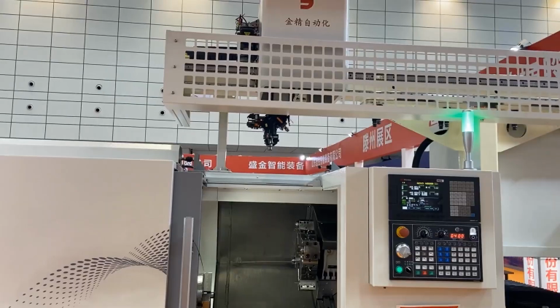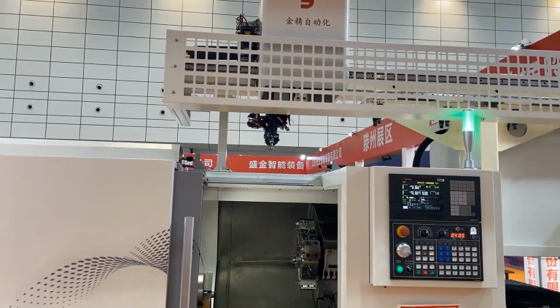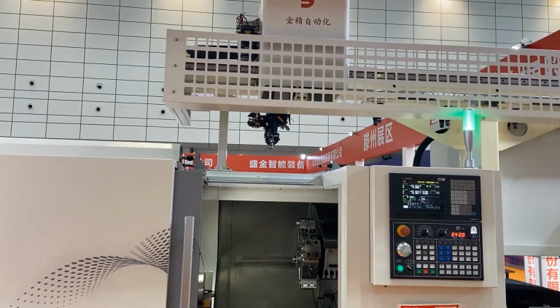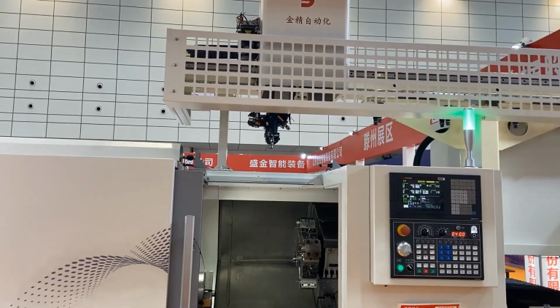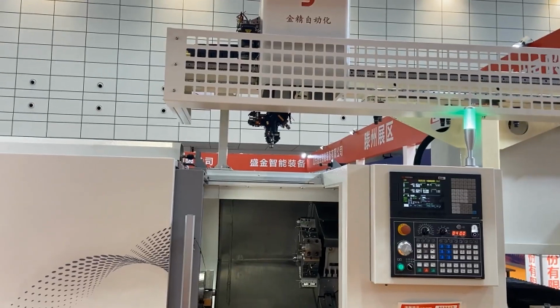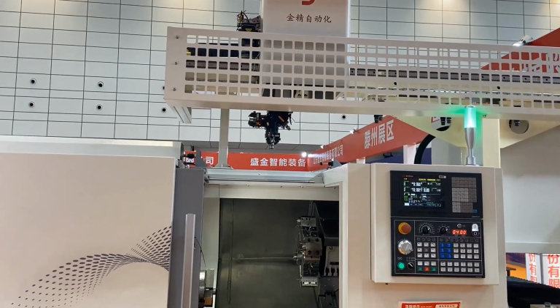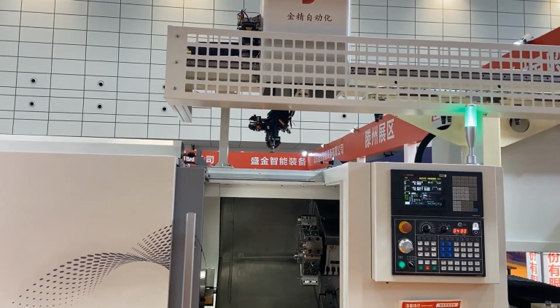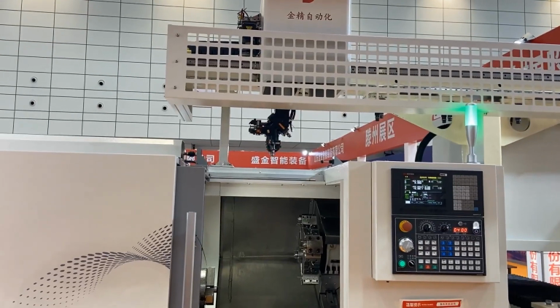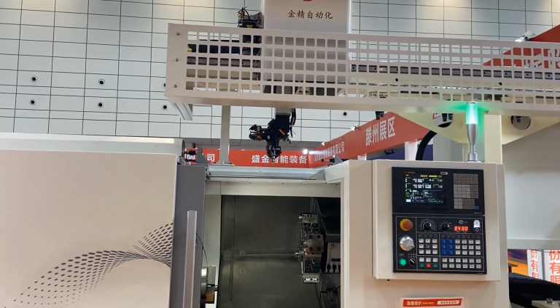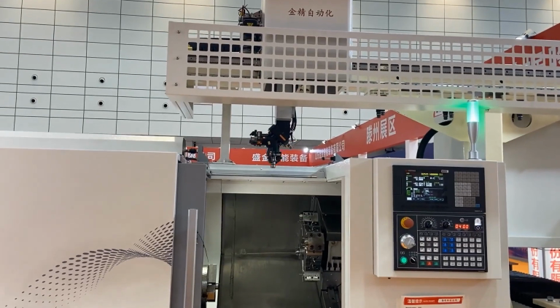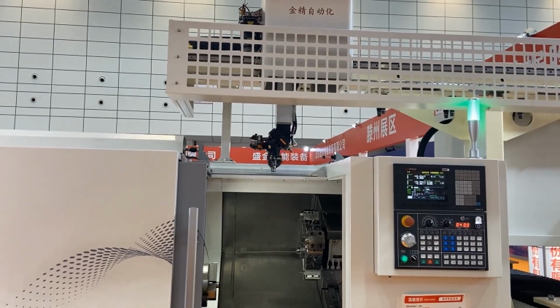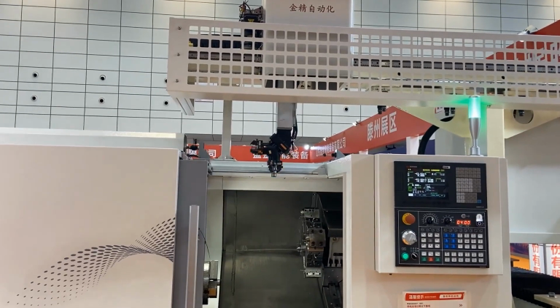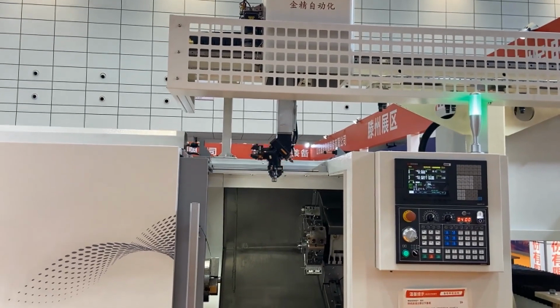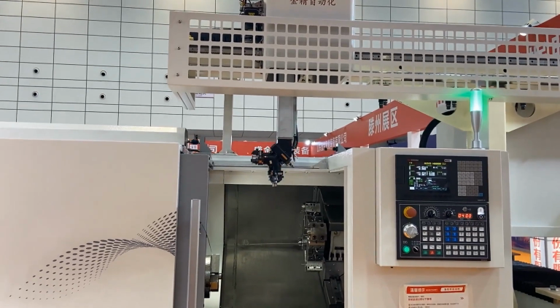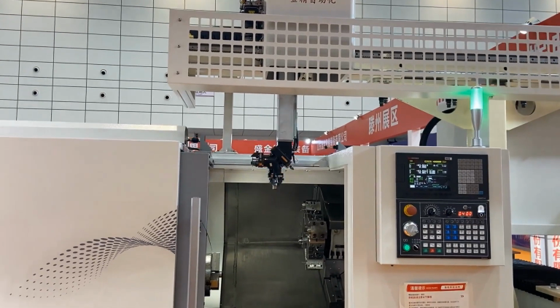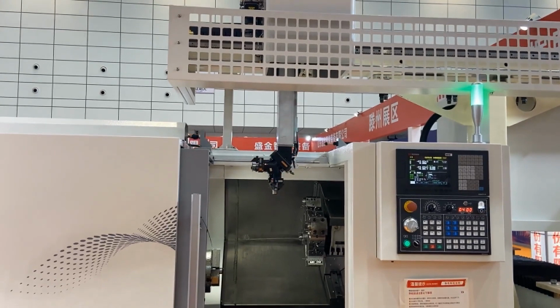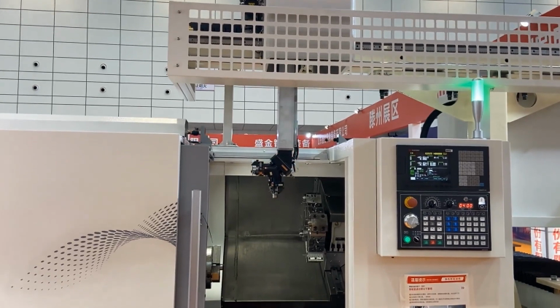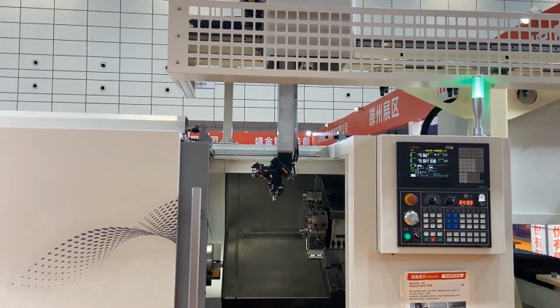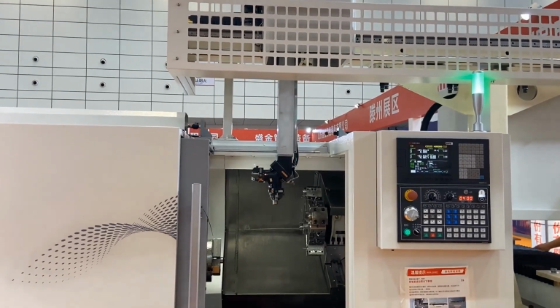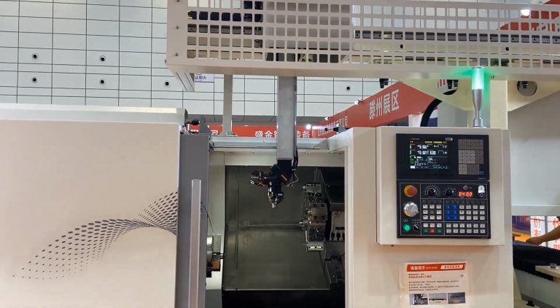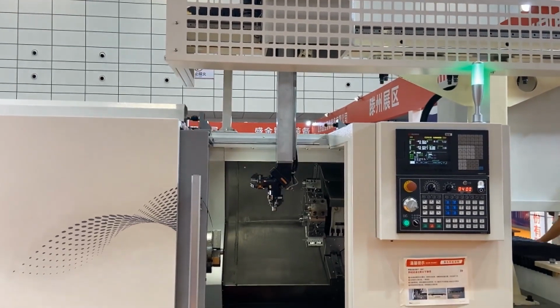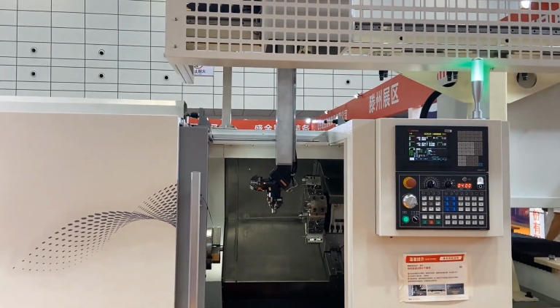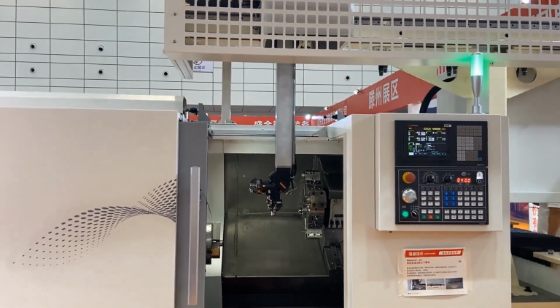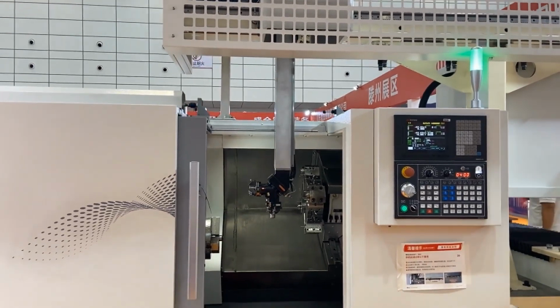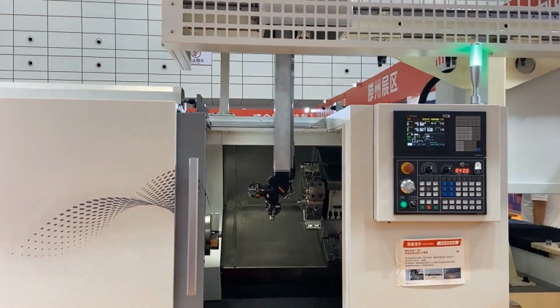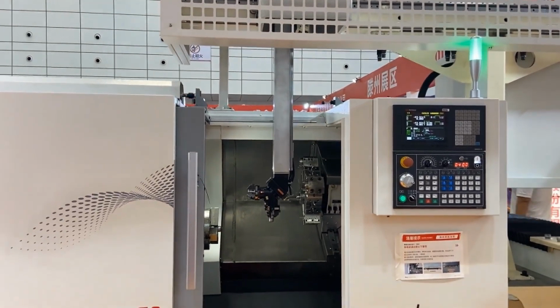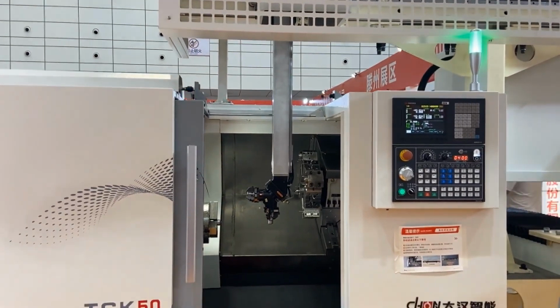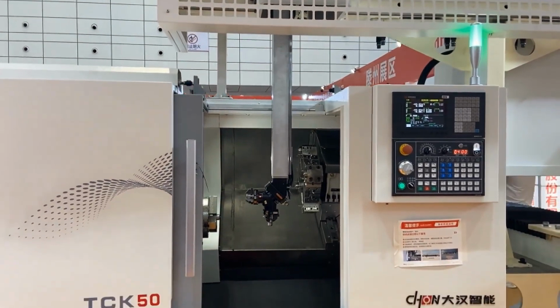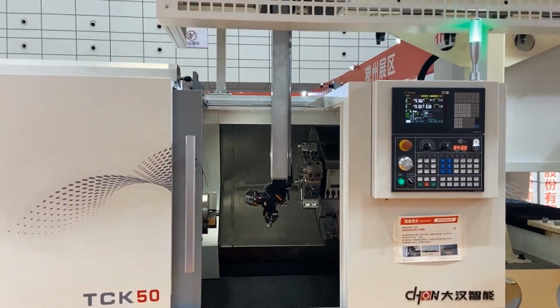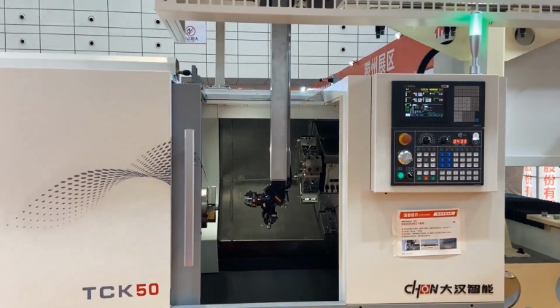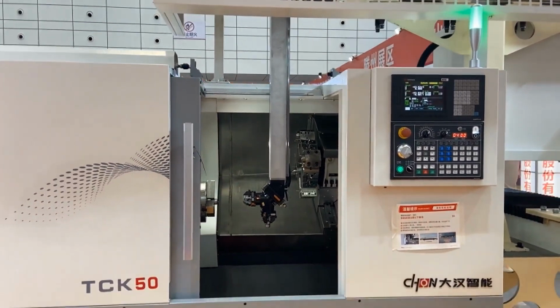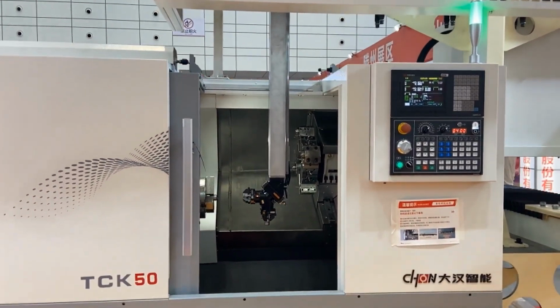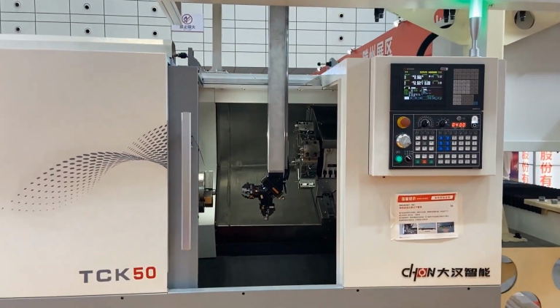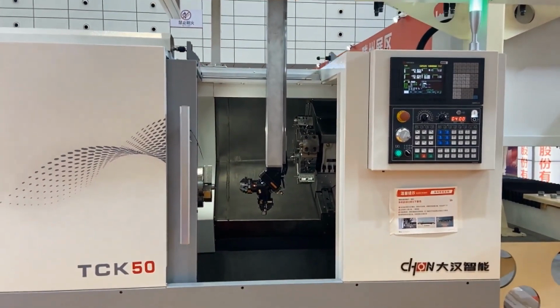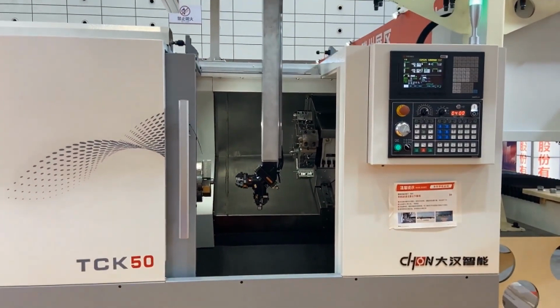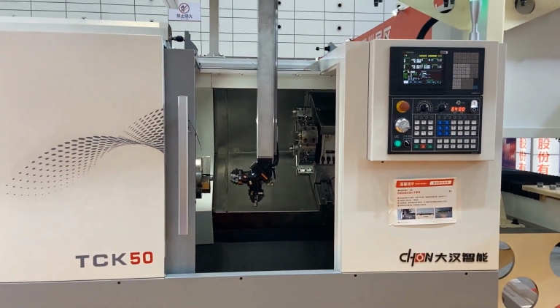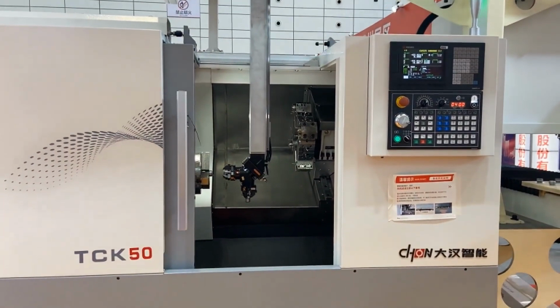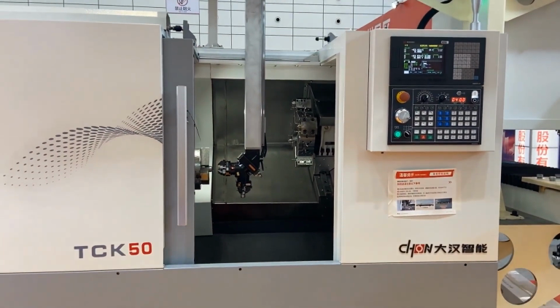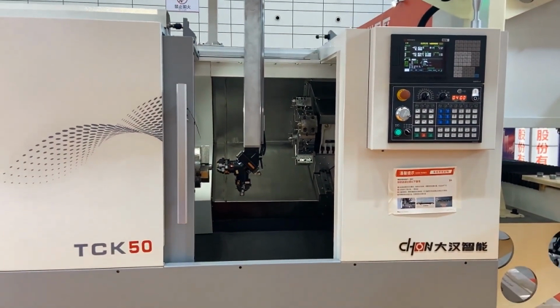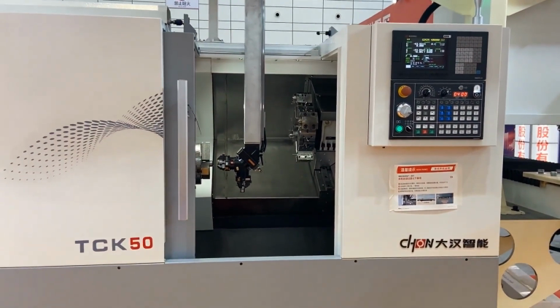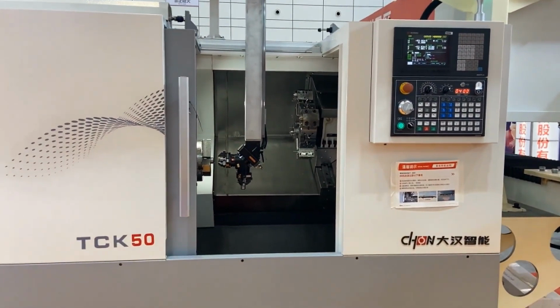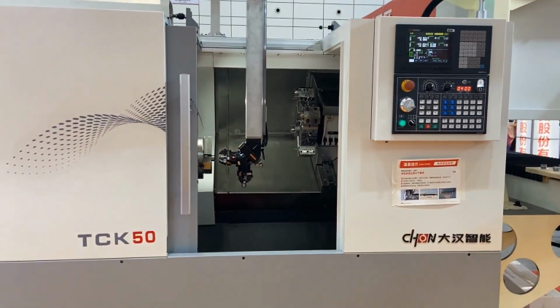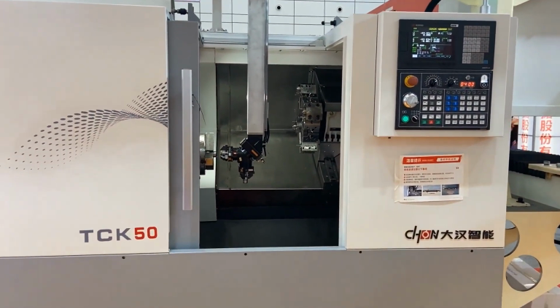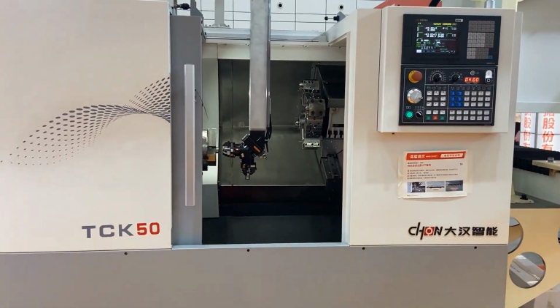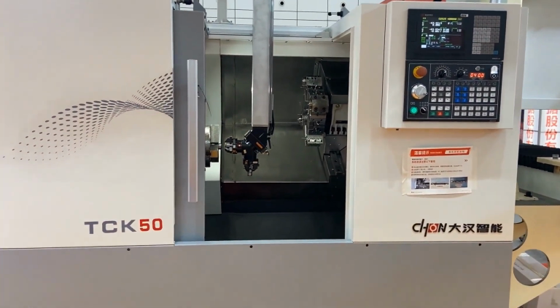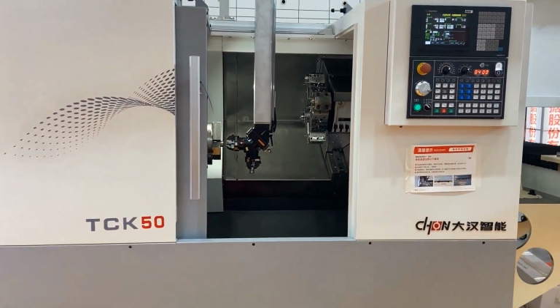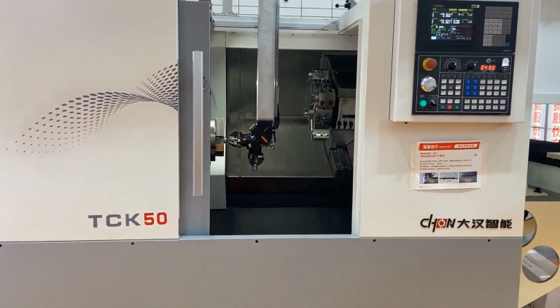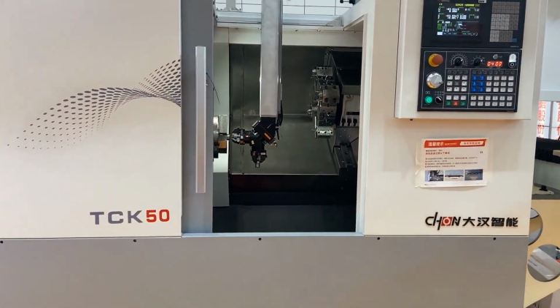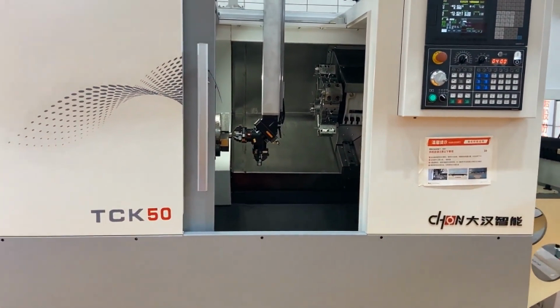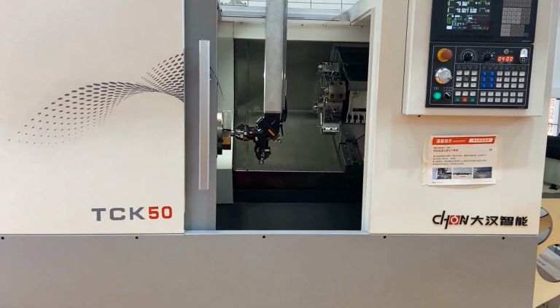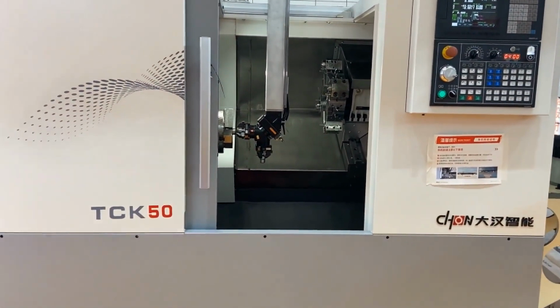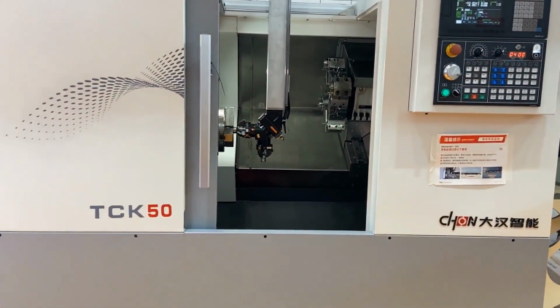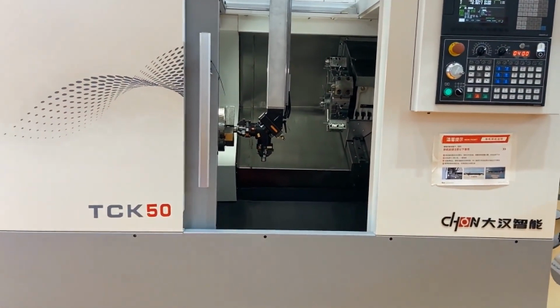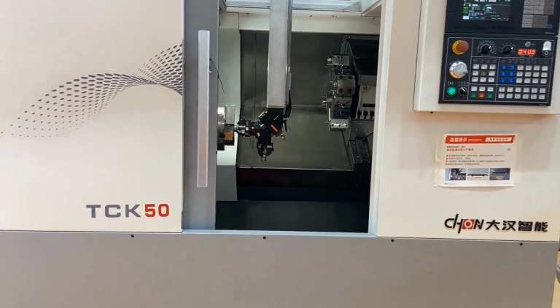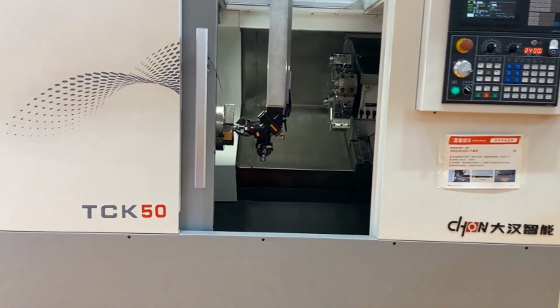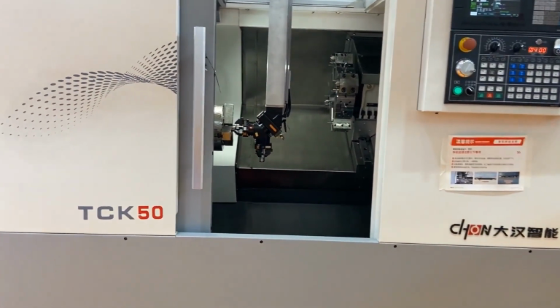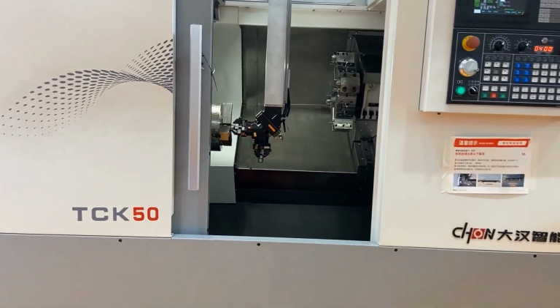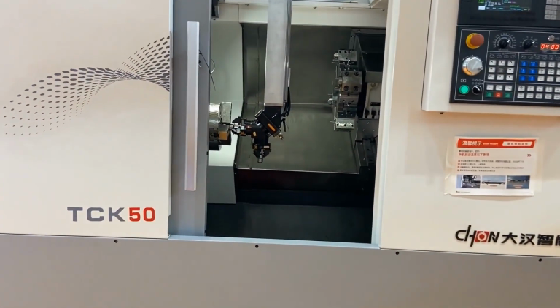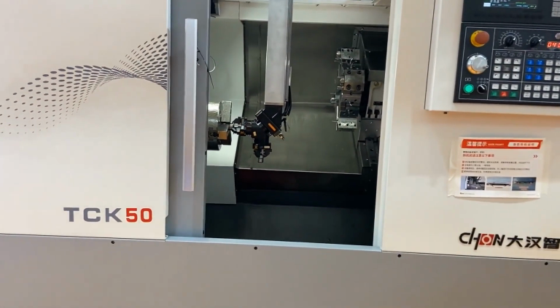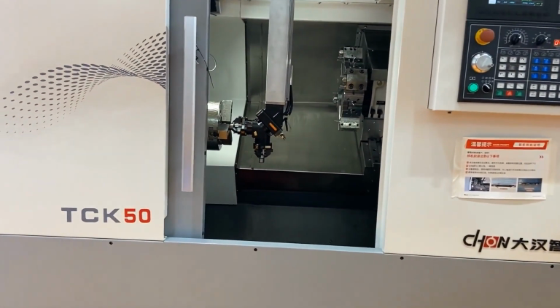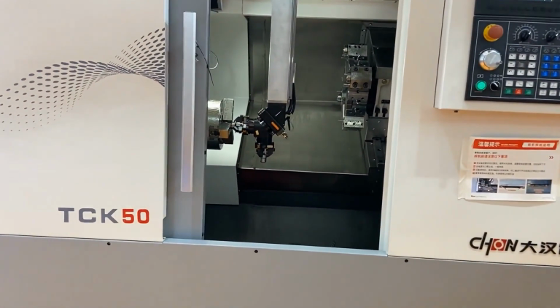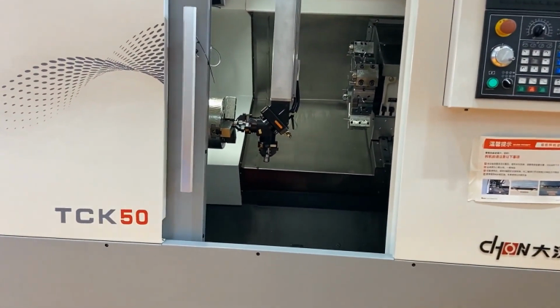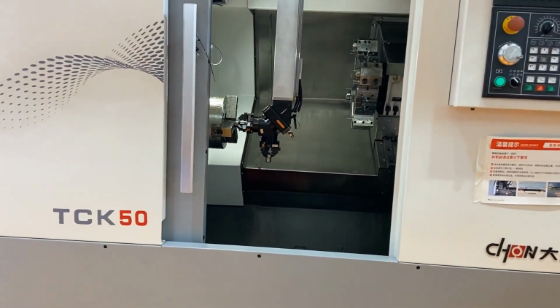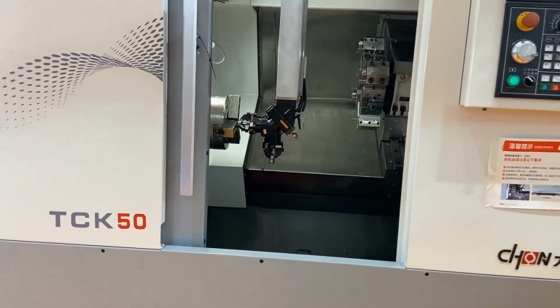Next, let's take a look at automatic equipment and some accessories.